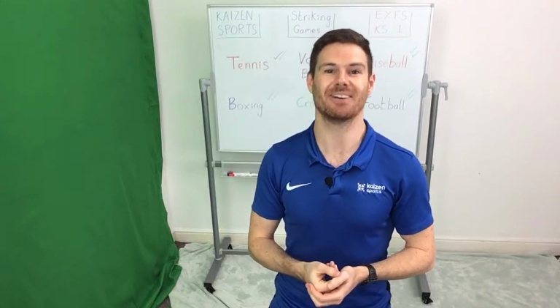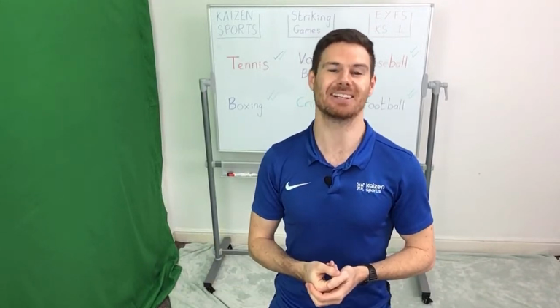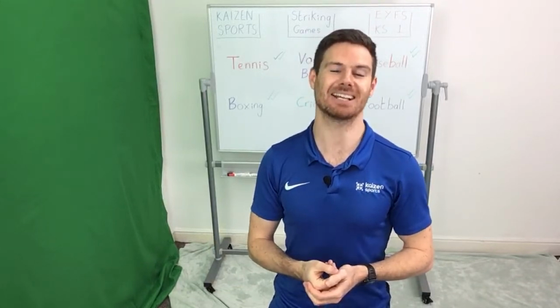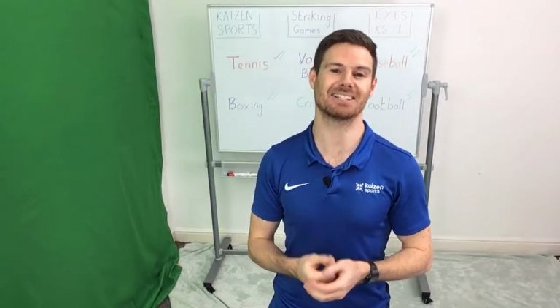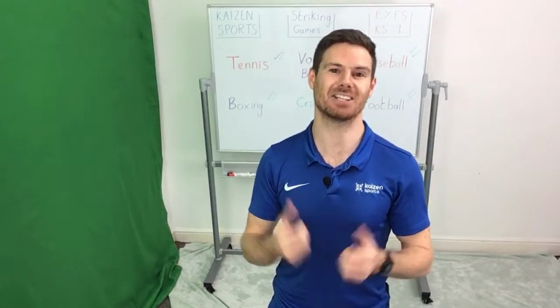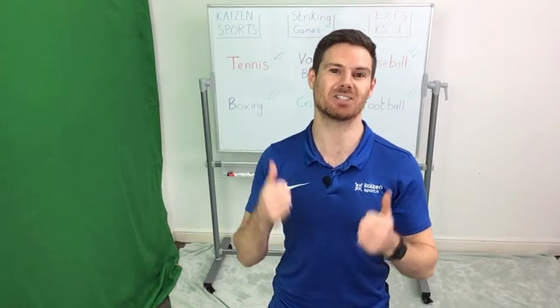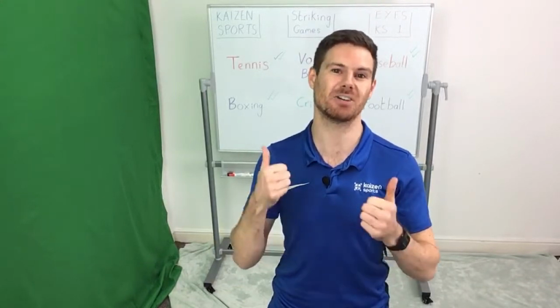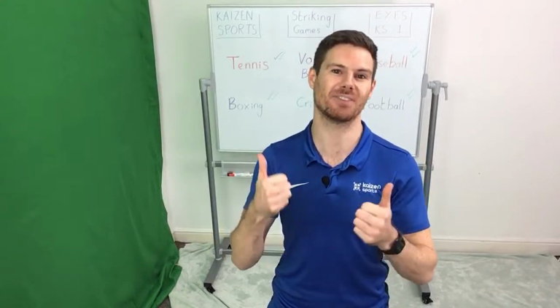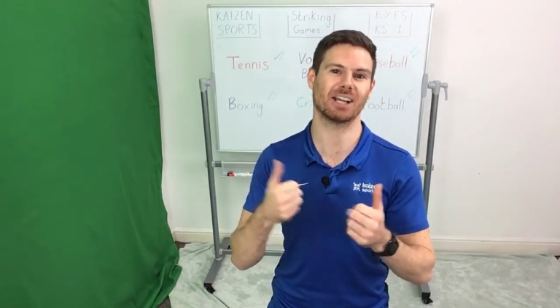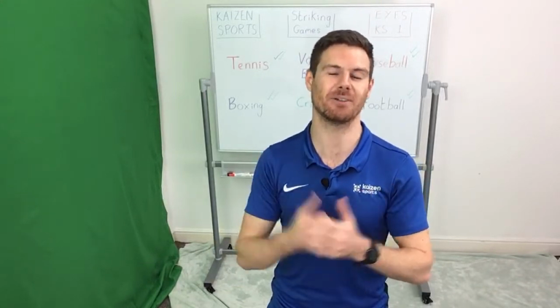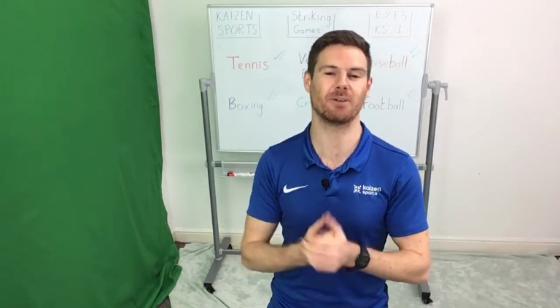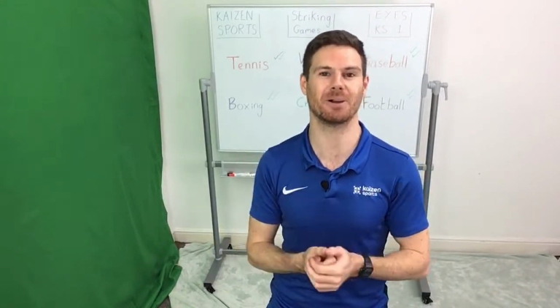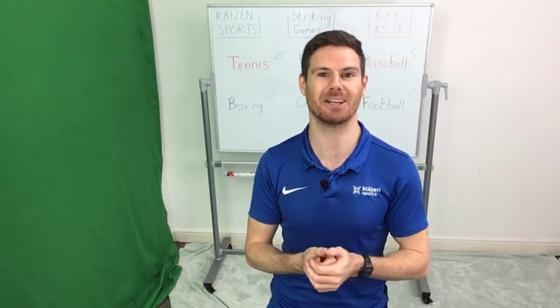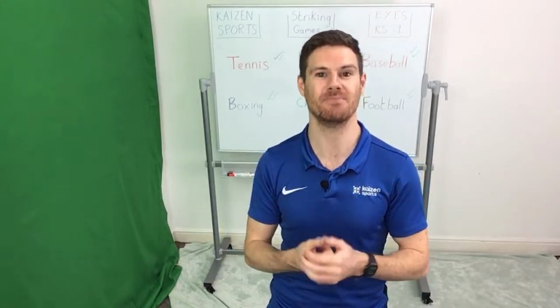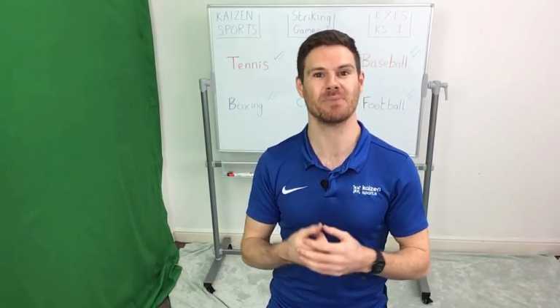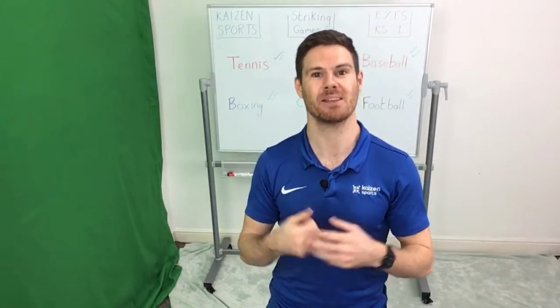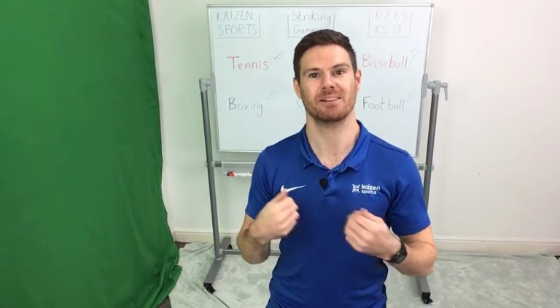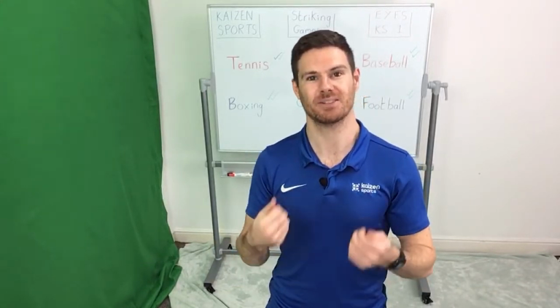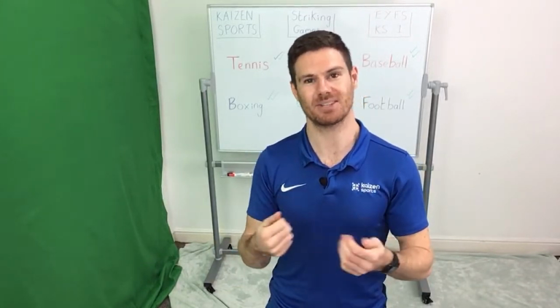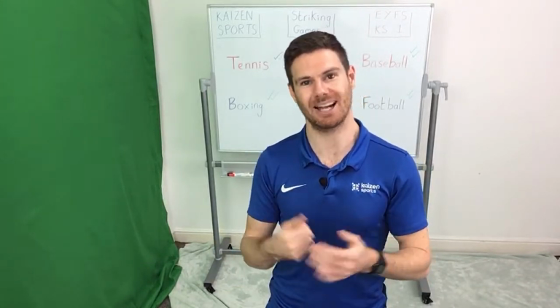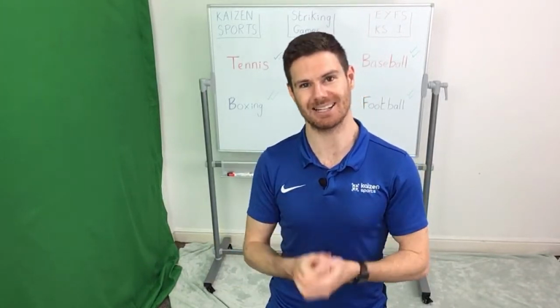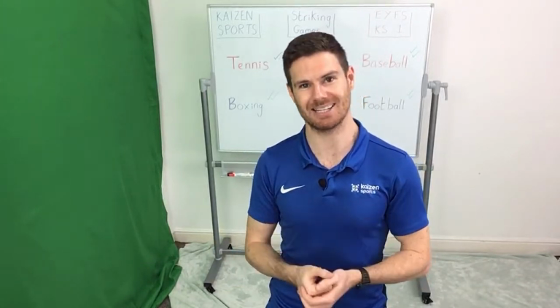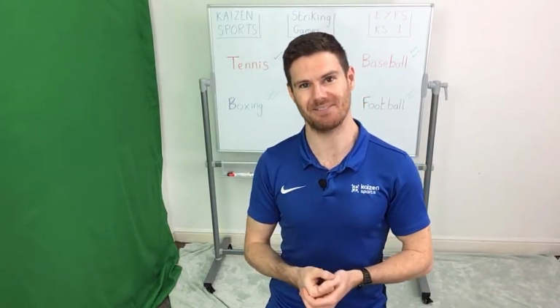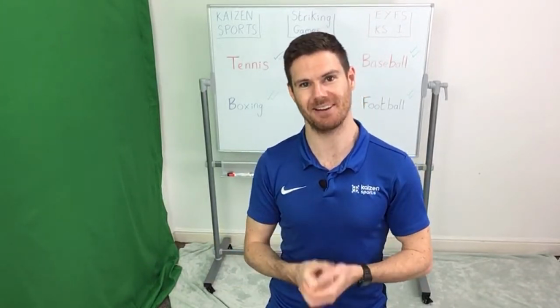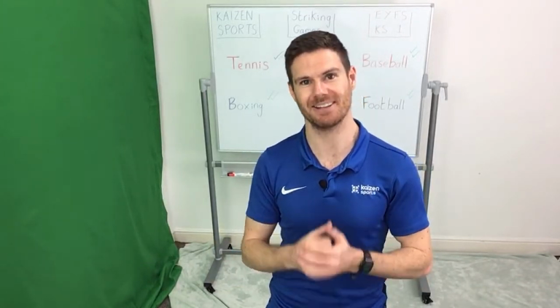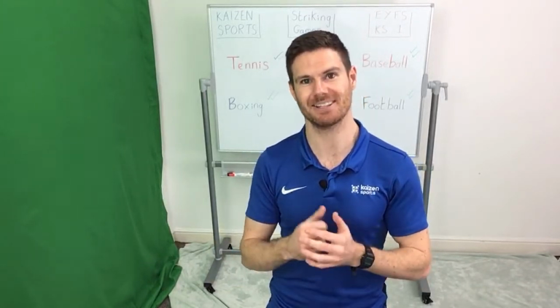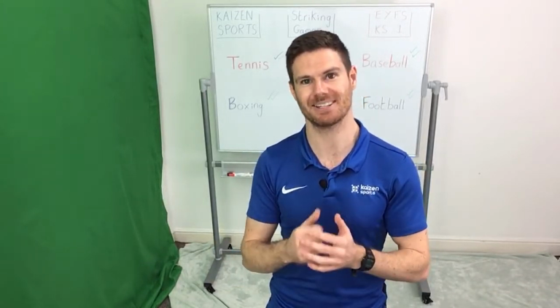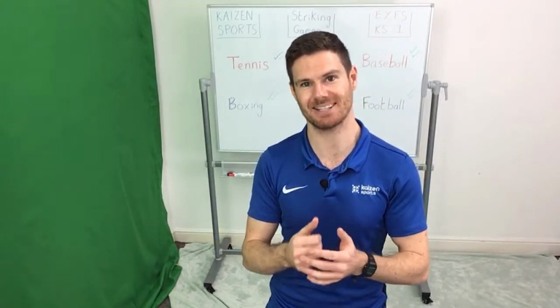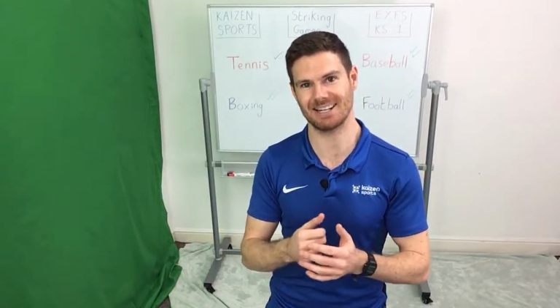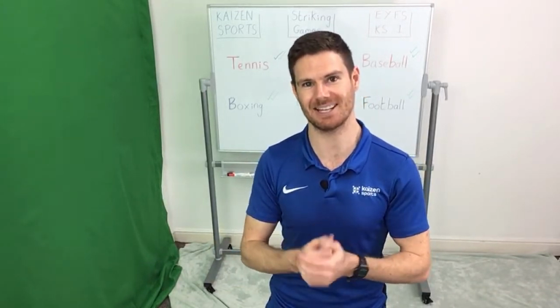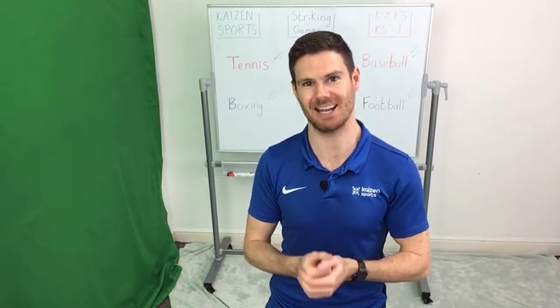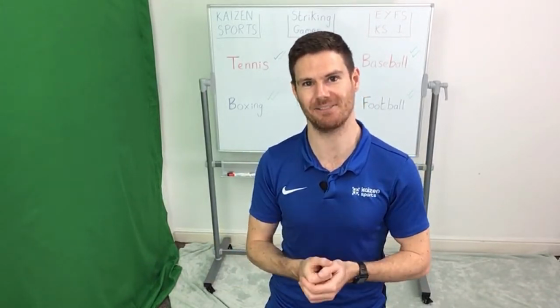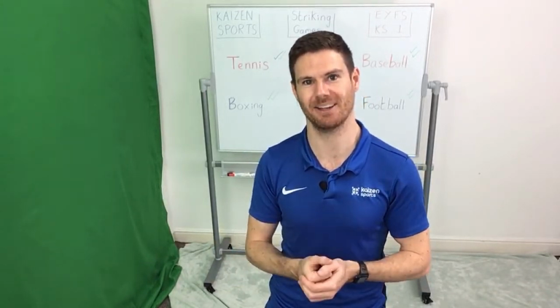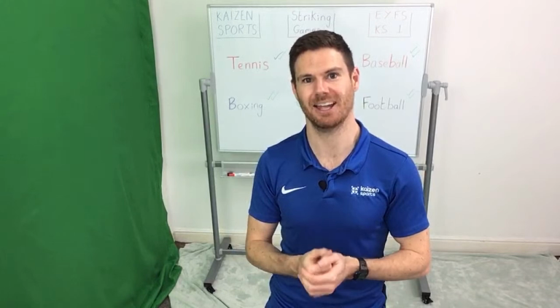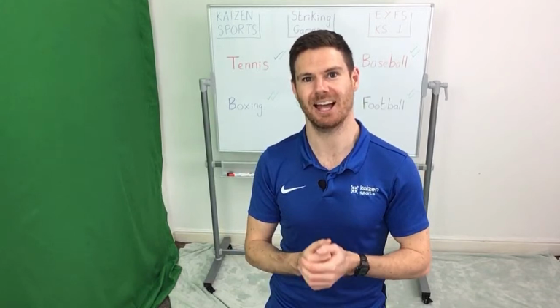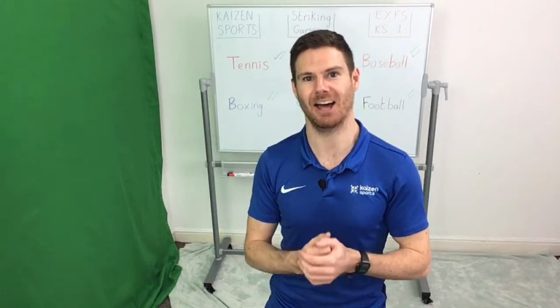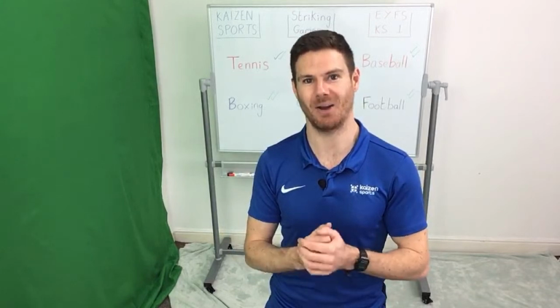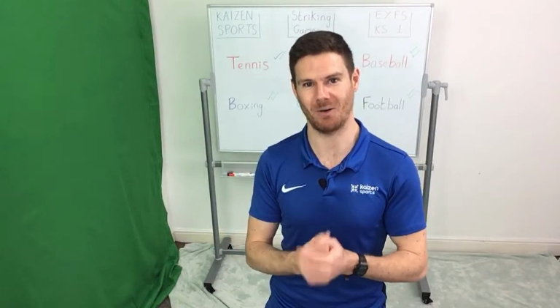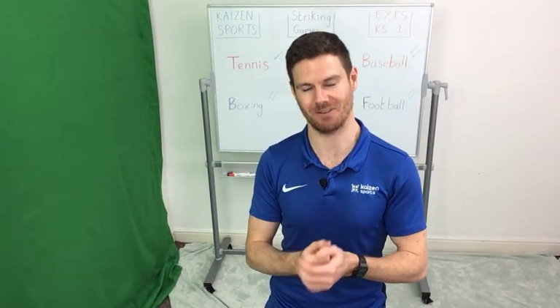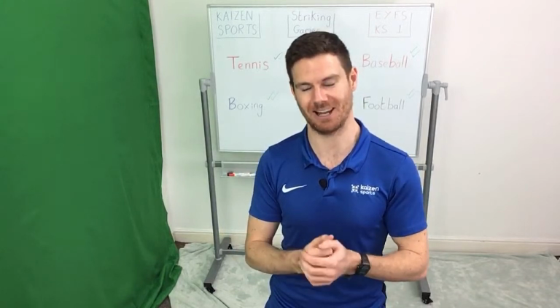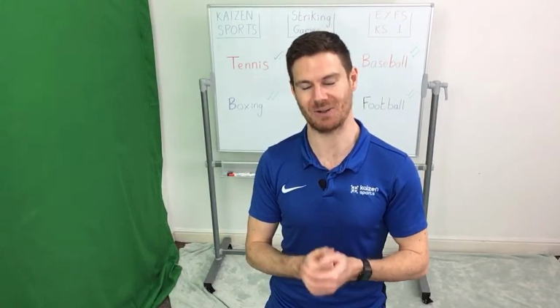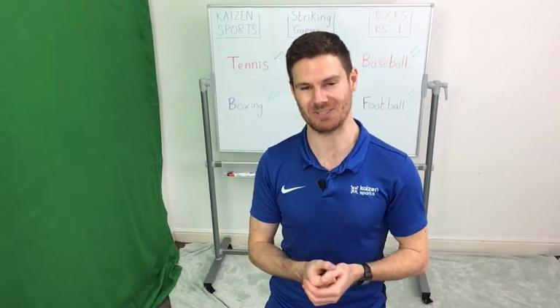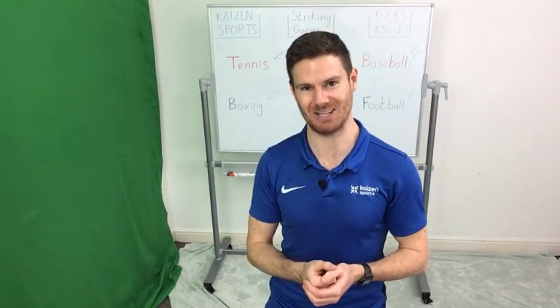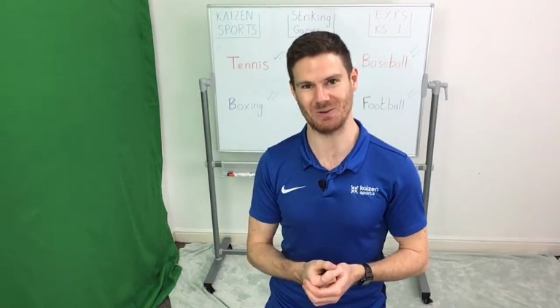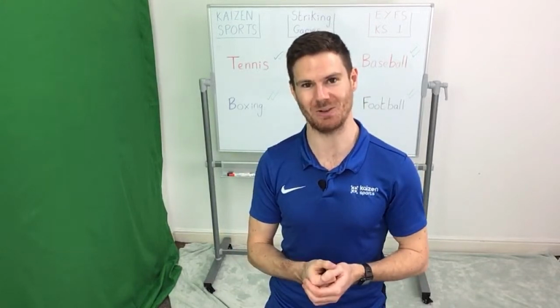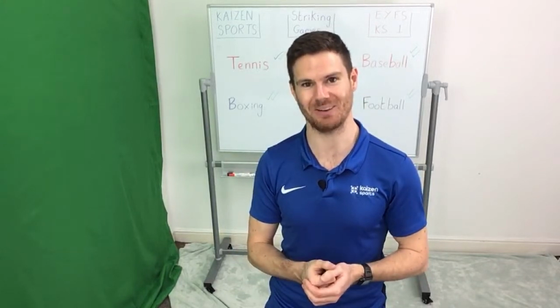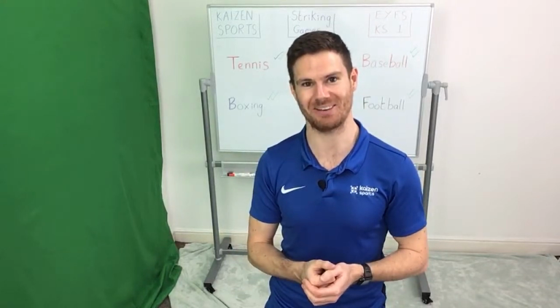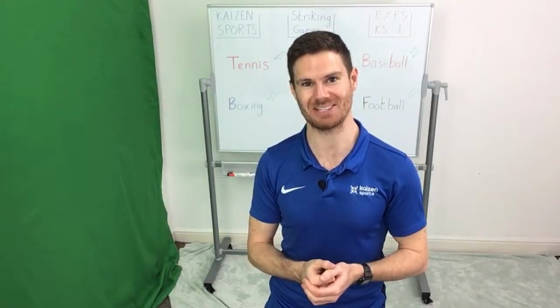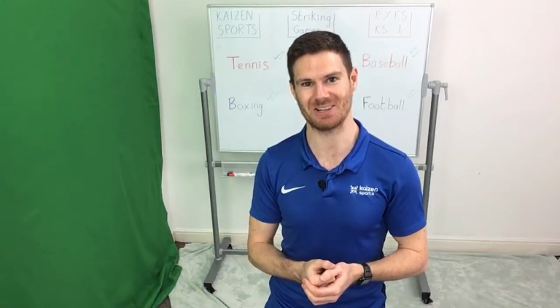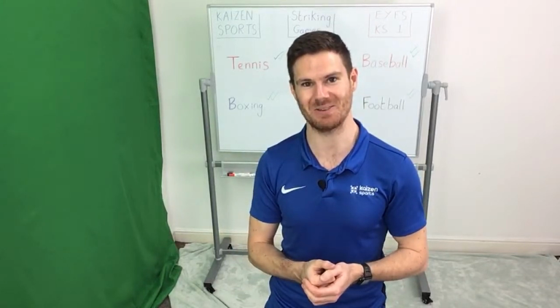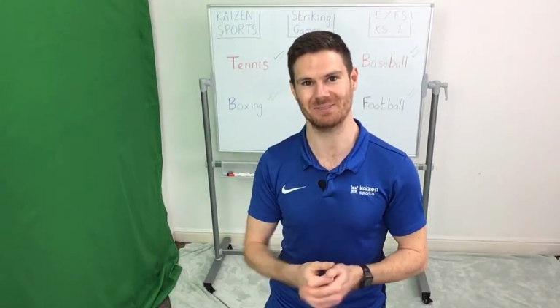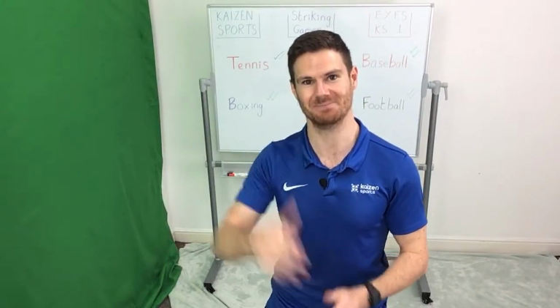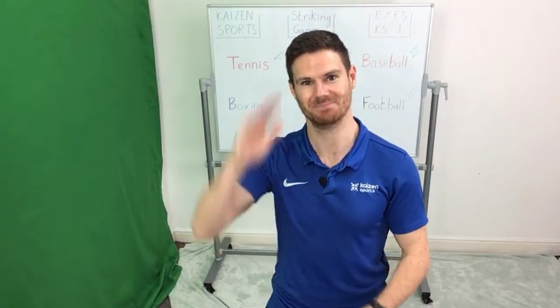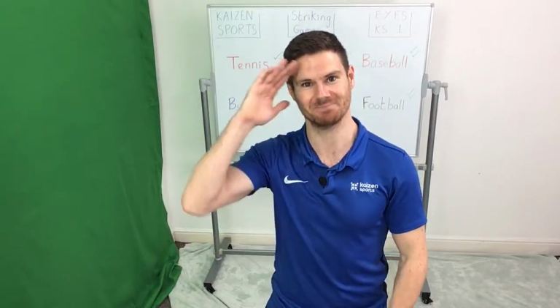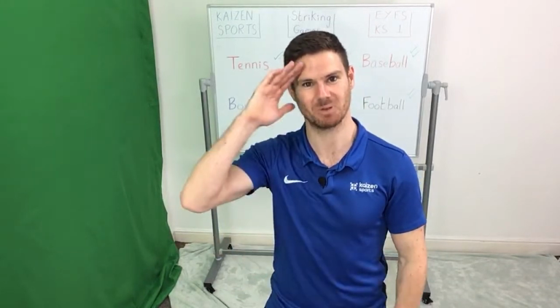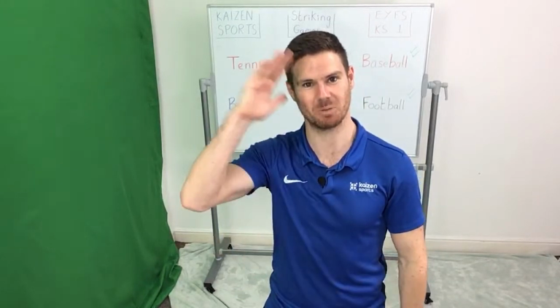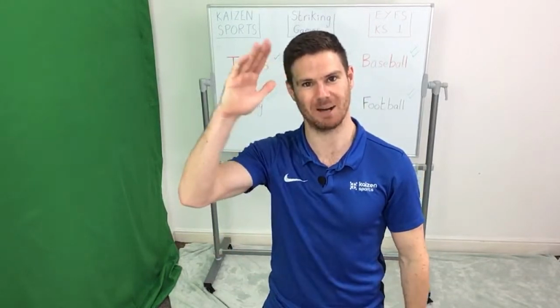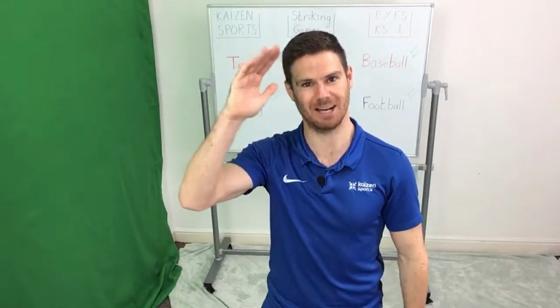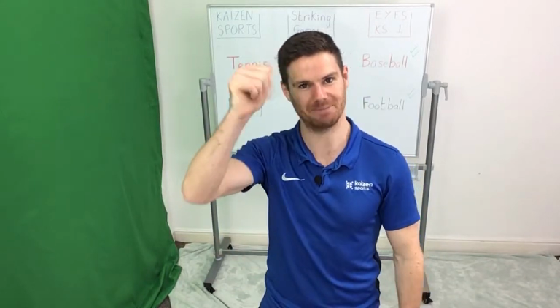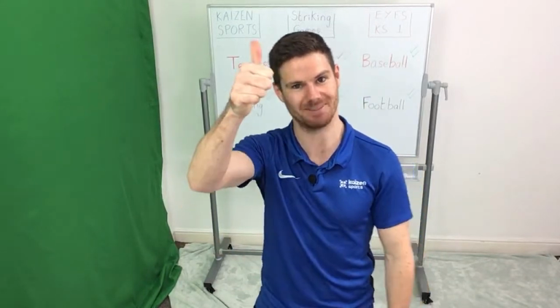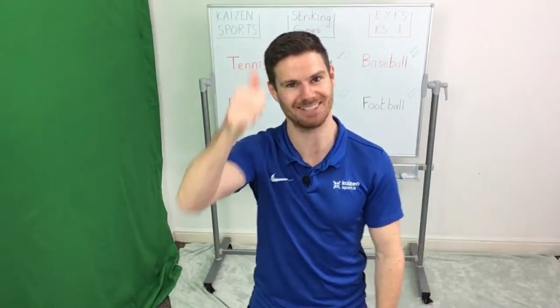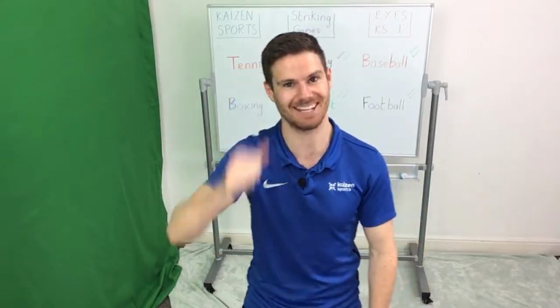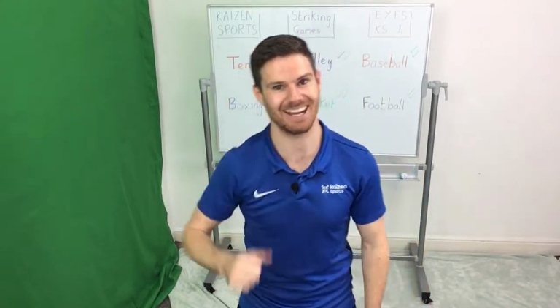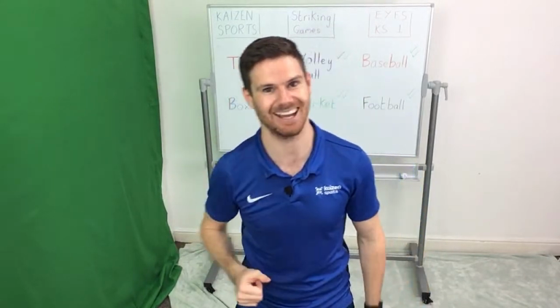Stay active, stay safe, and hopefully I'll see you all very soon. Goodbye and take care.